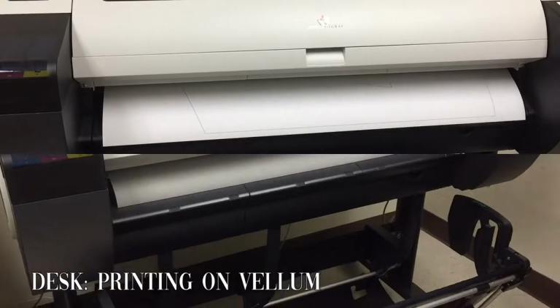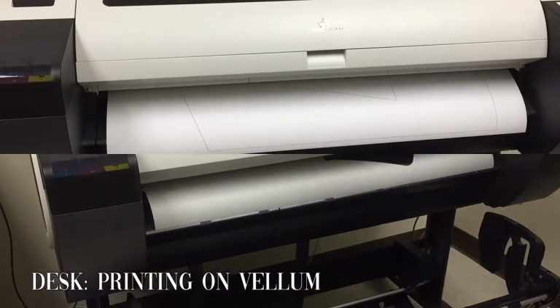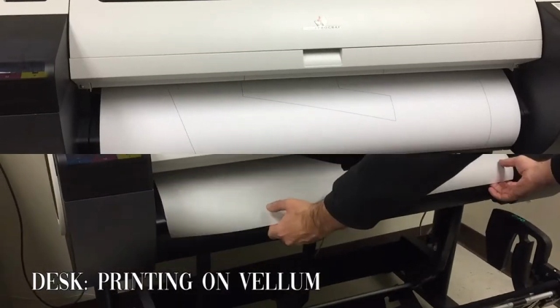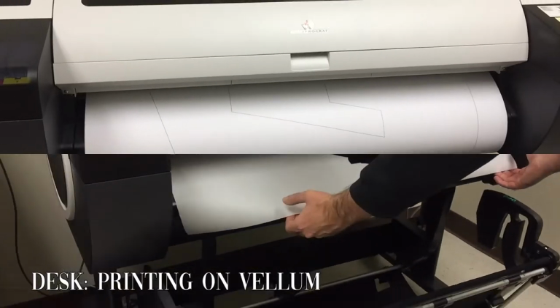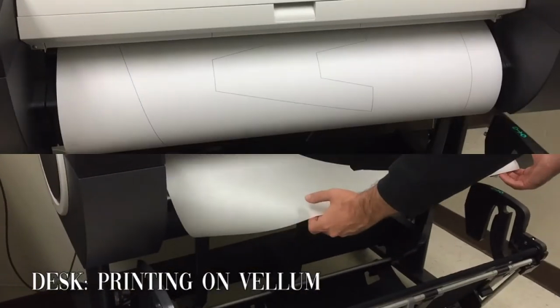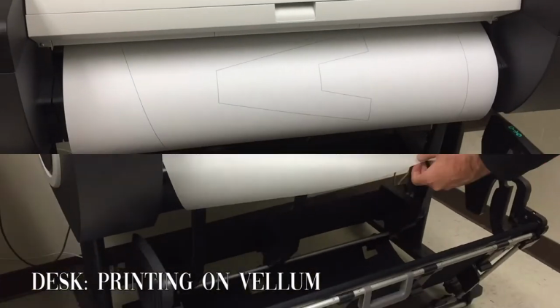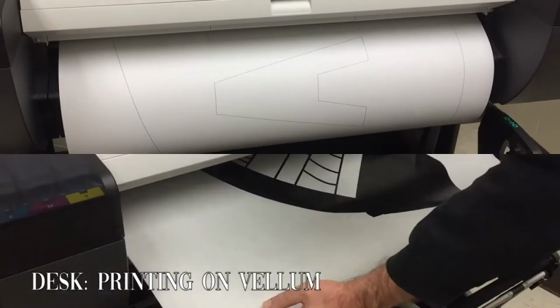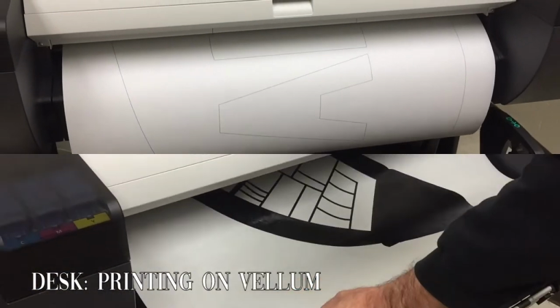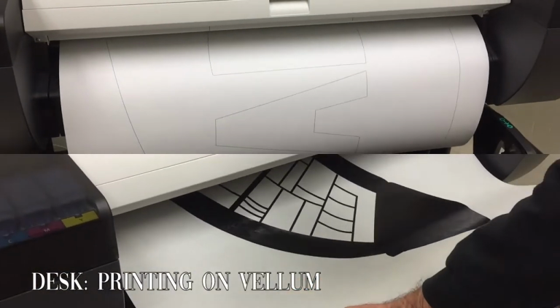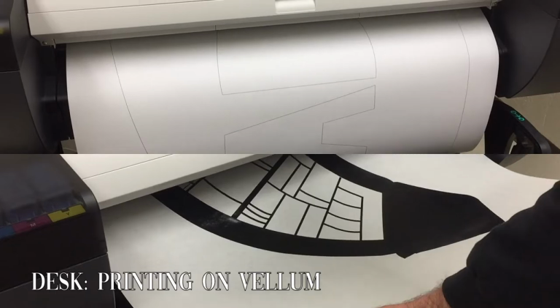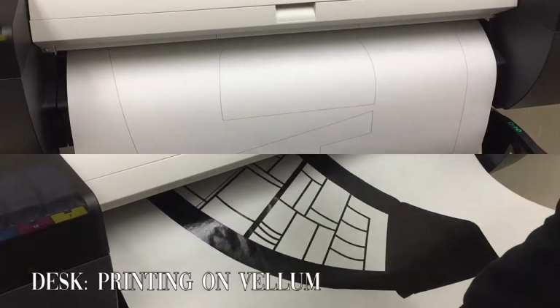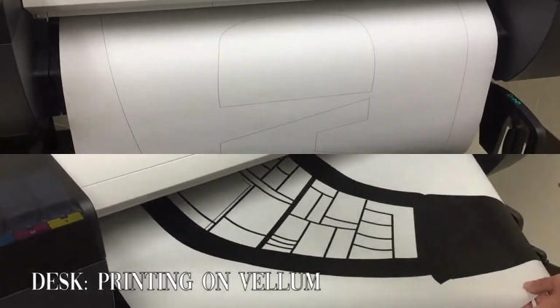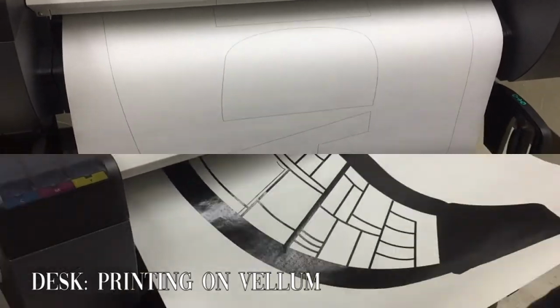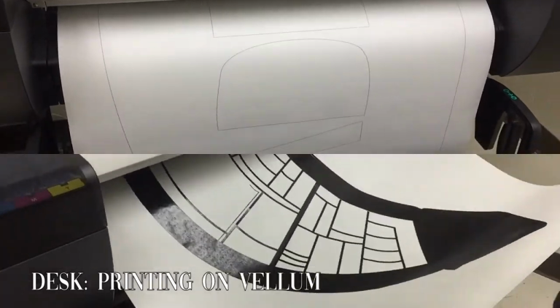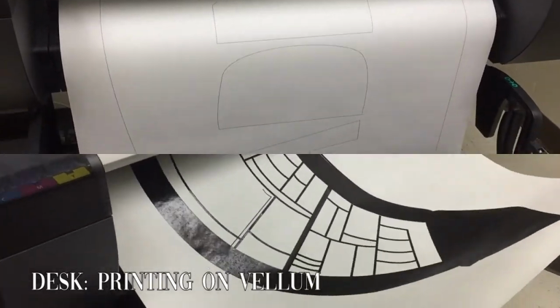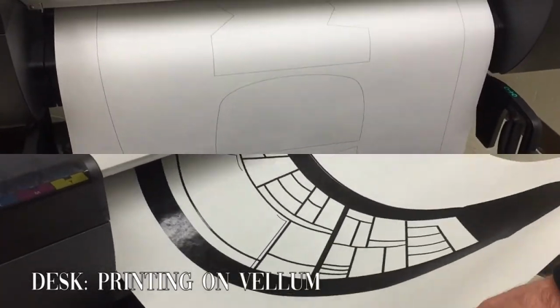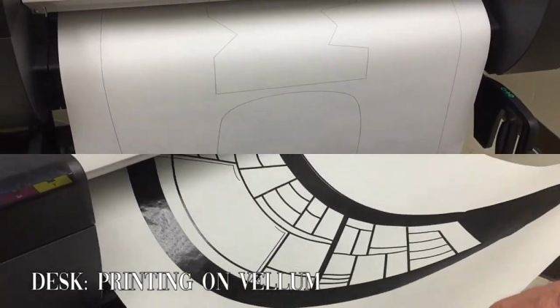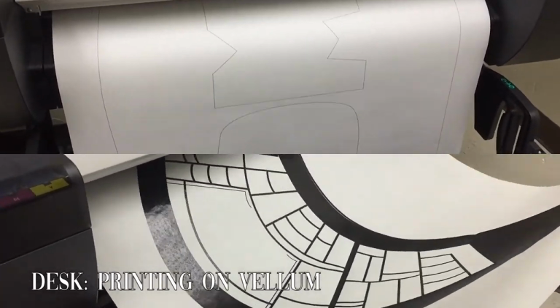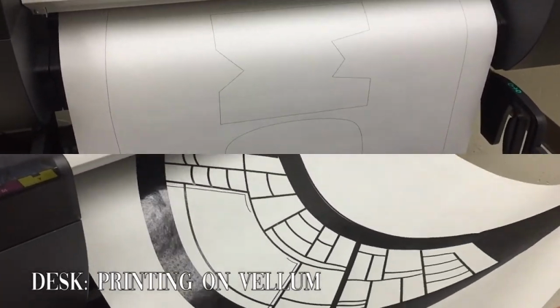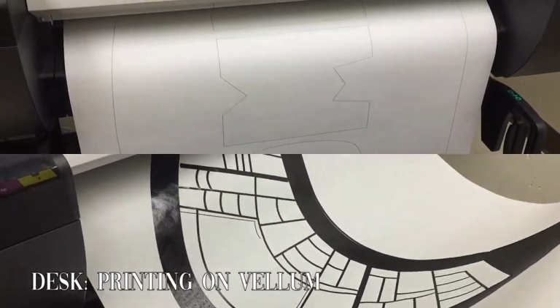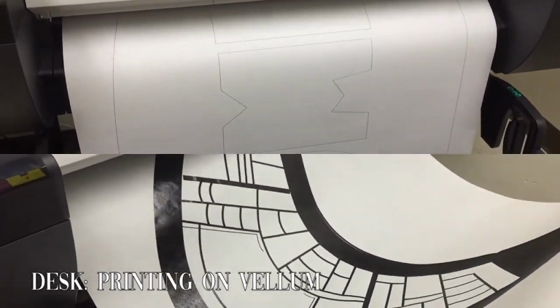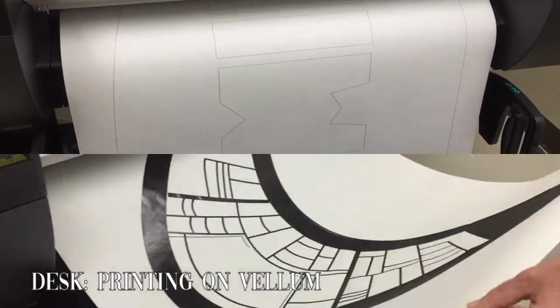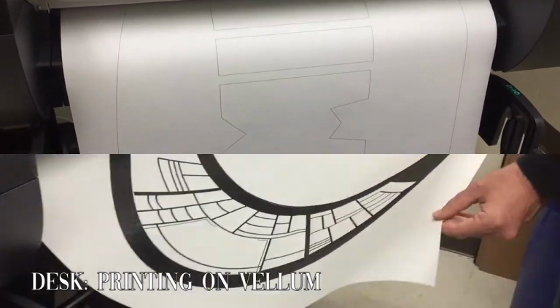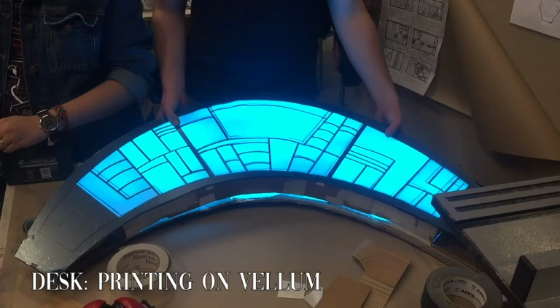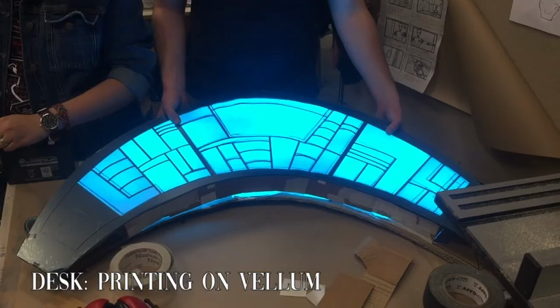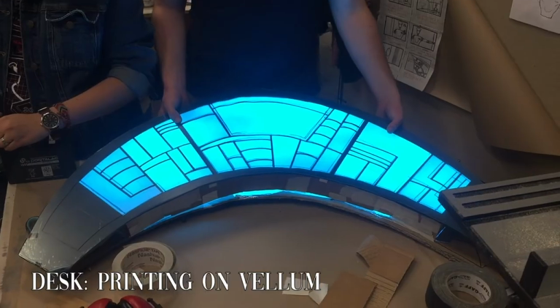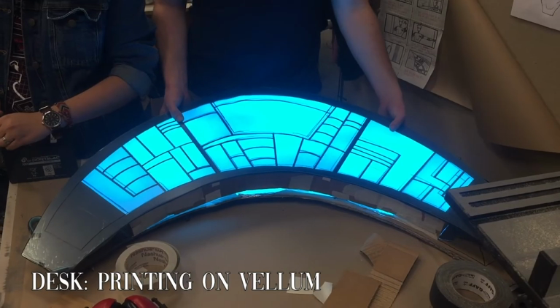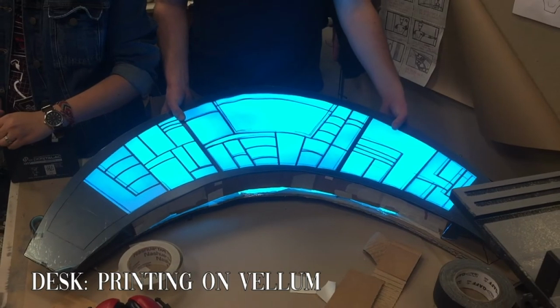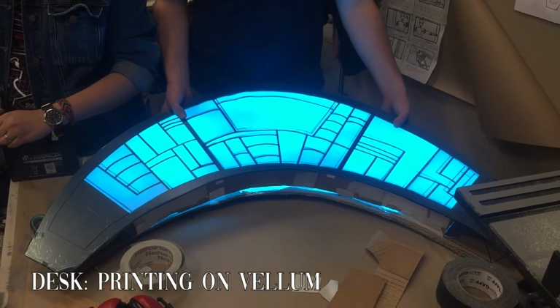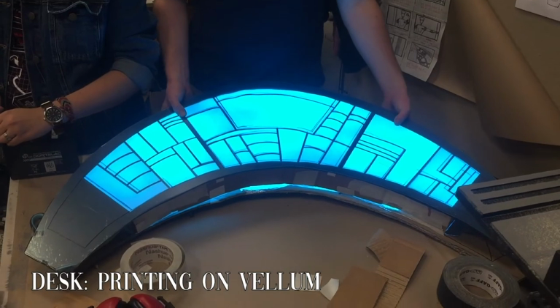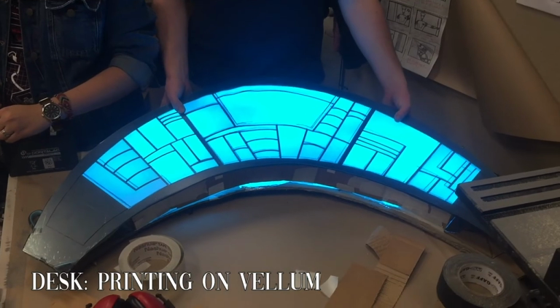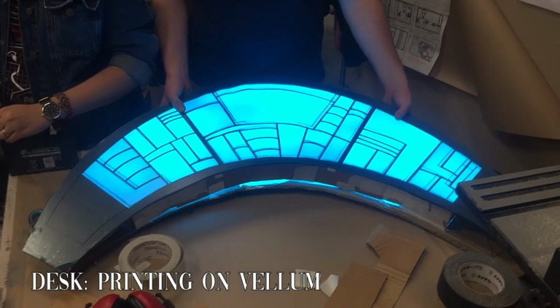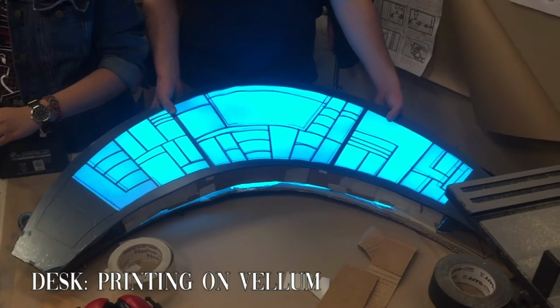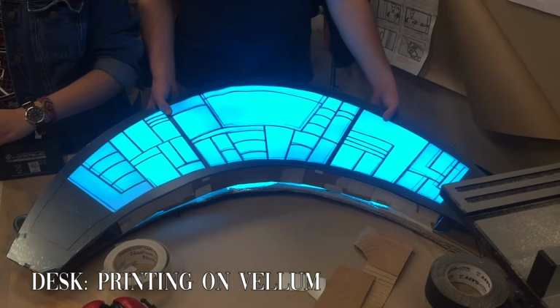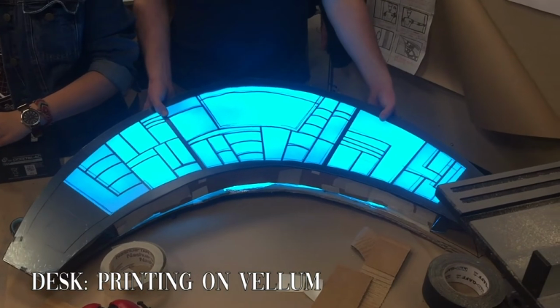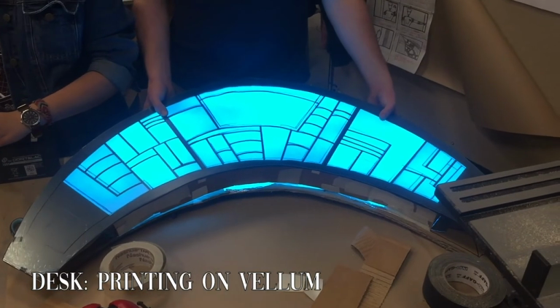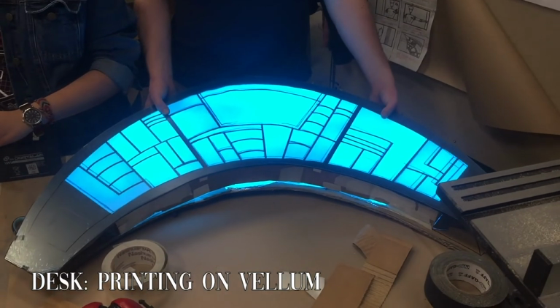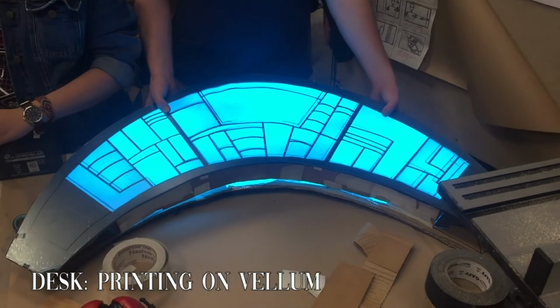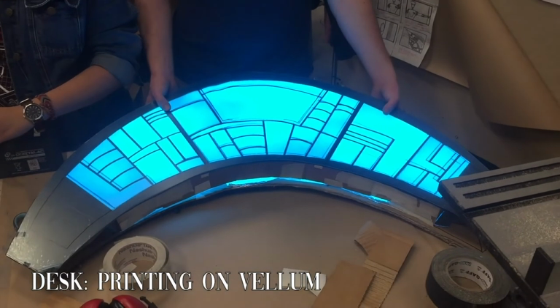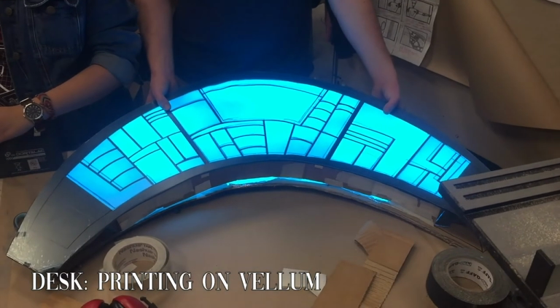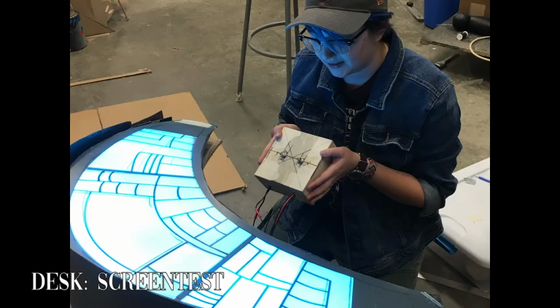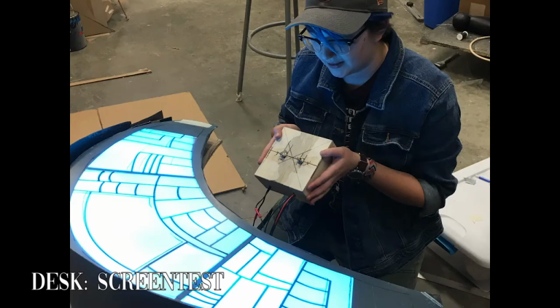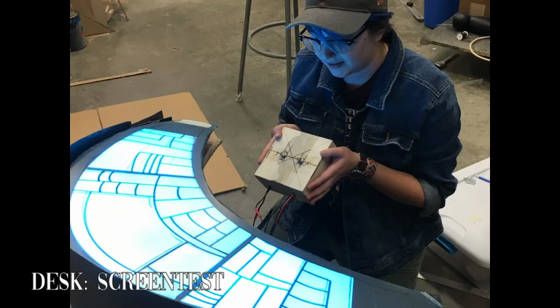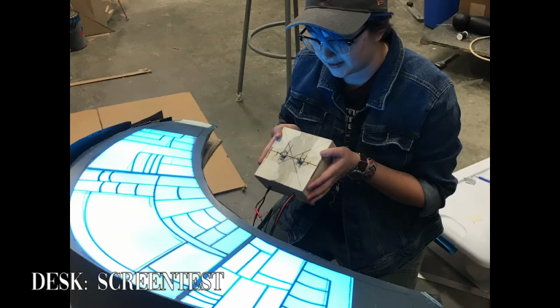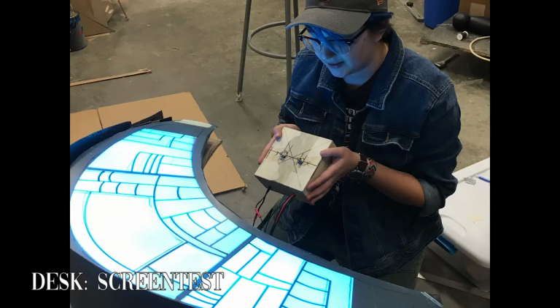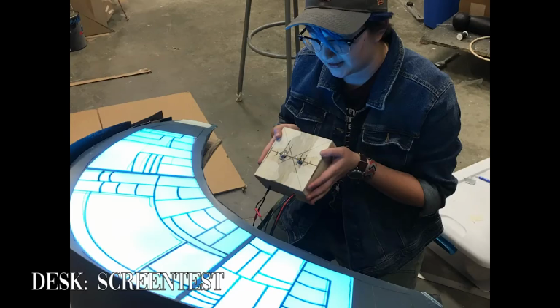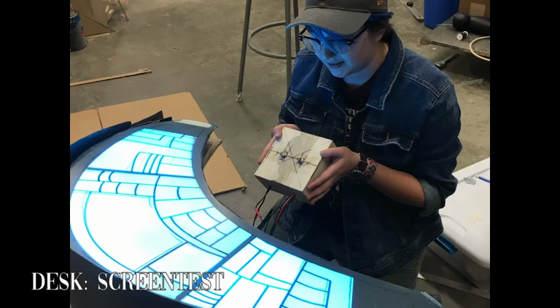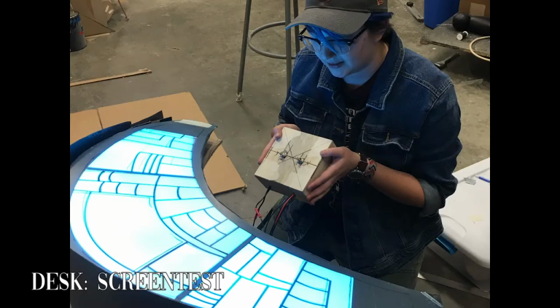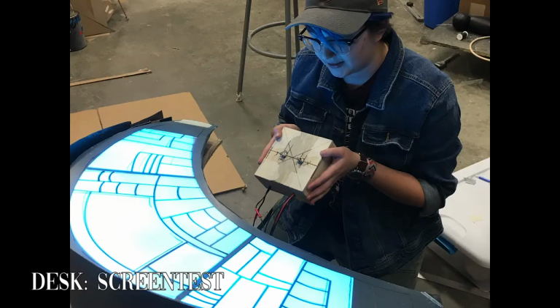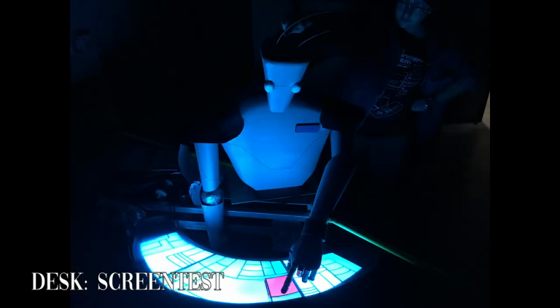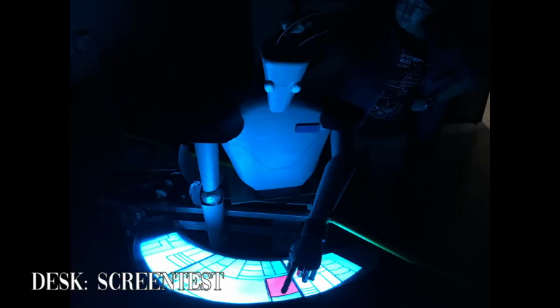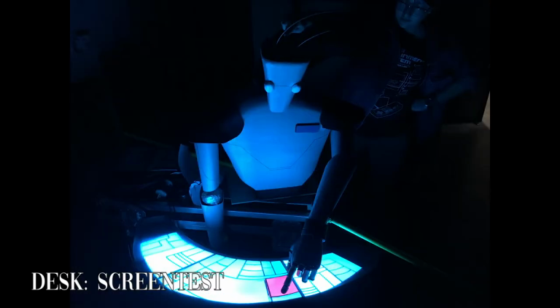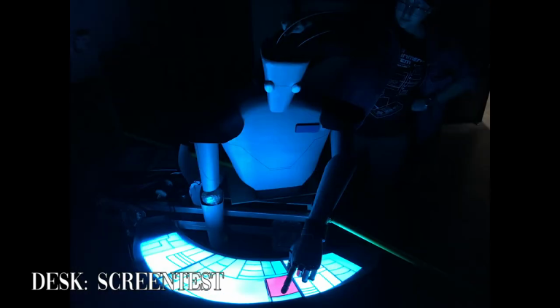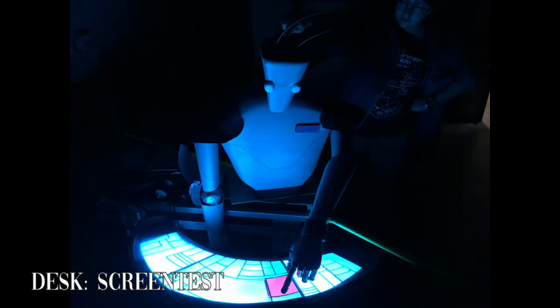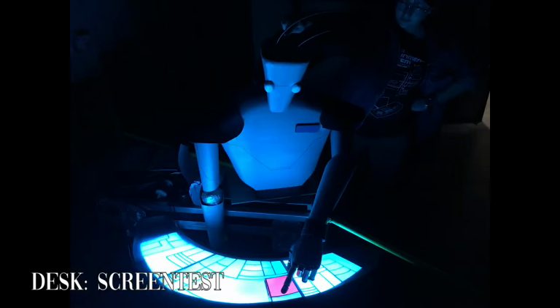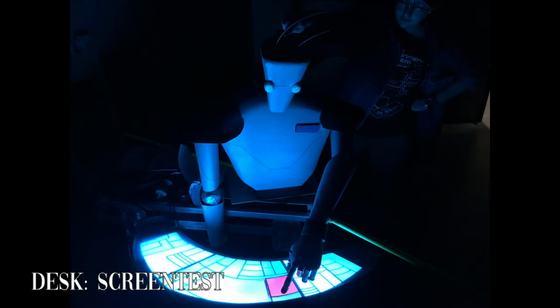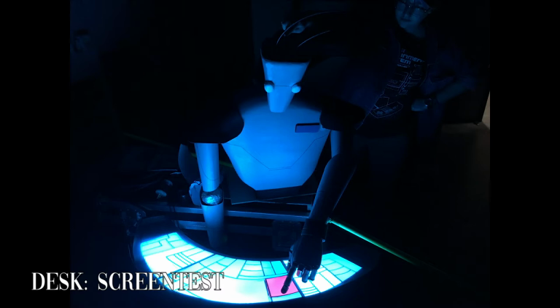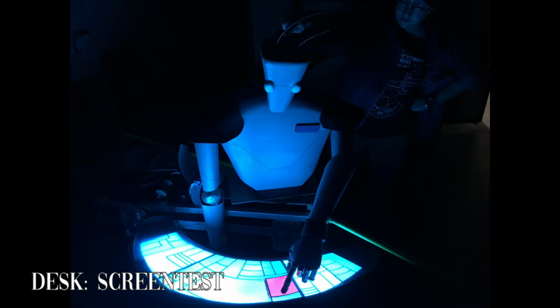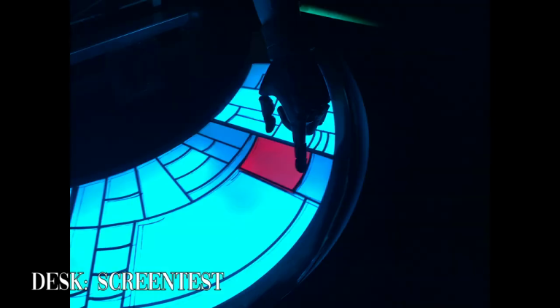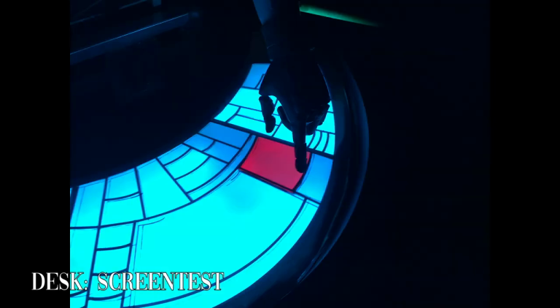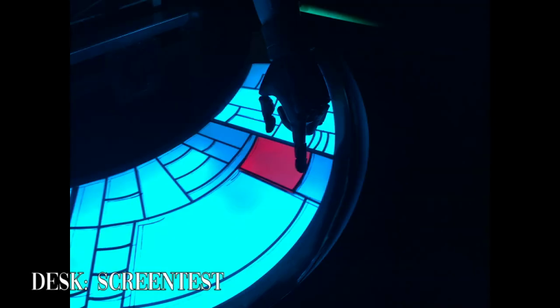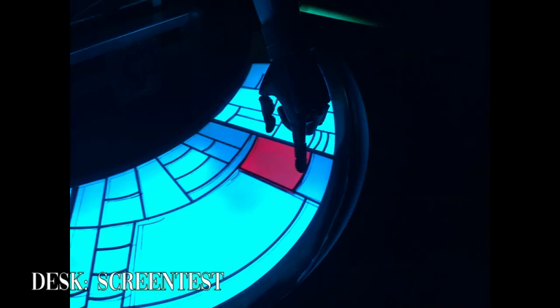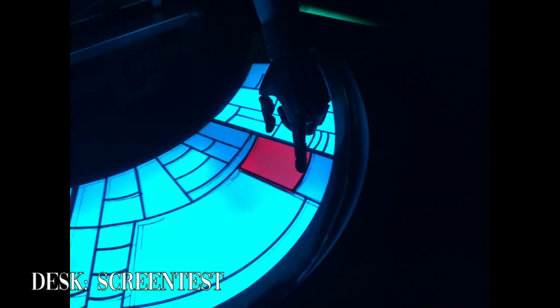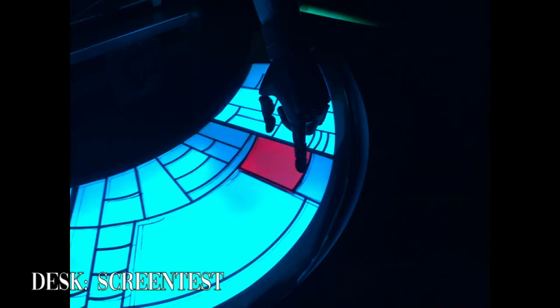Alex rigged up a switch so that the button the robot presses in the effect could turn from cyan to red and back again. In order to replicate the clean lines and details present on the desk in the comics, we created vector files of the buttons on the desk and lettering and printed them out on giant sheets of vellum.